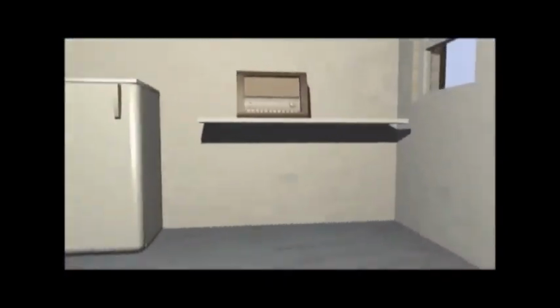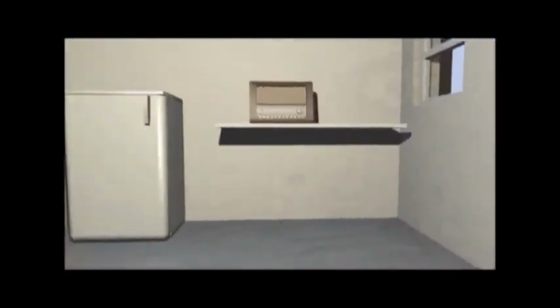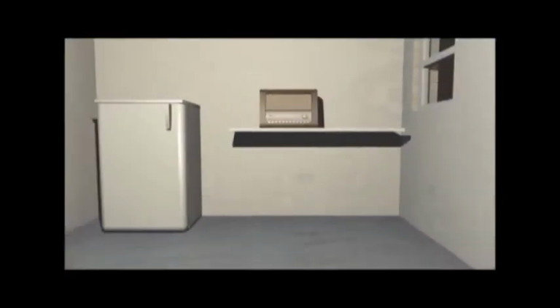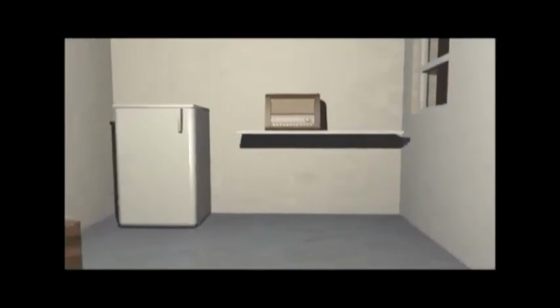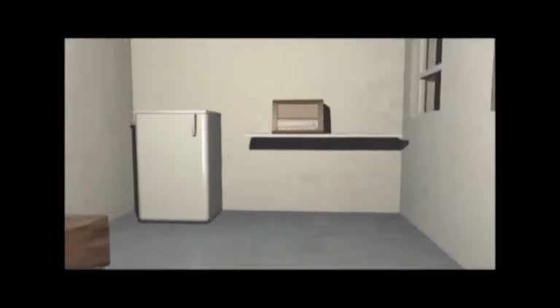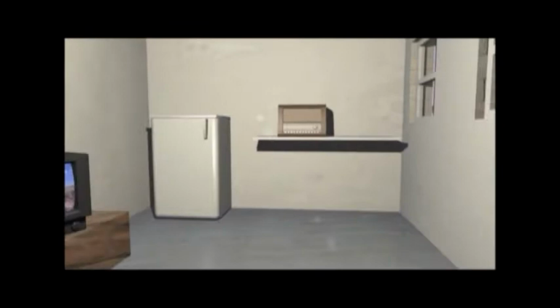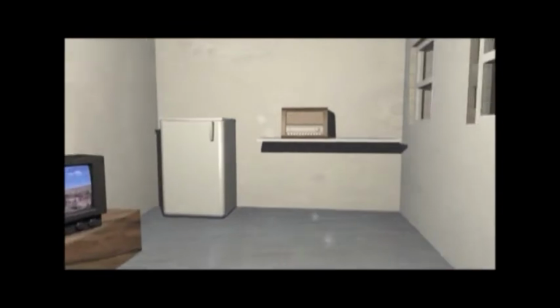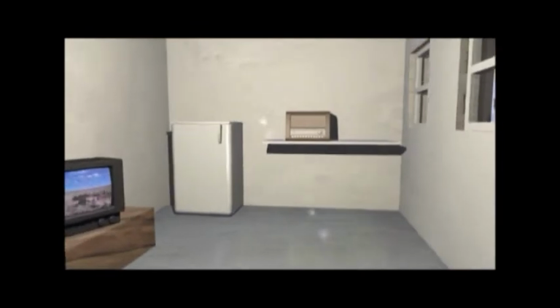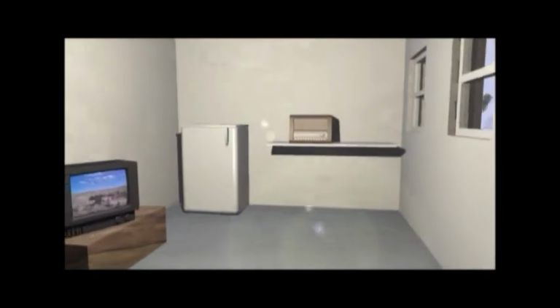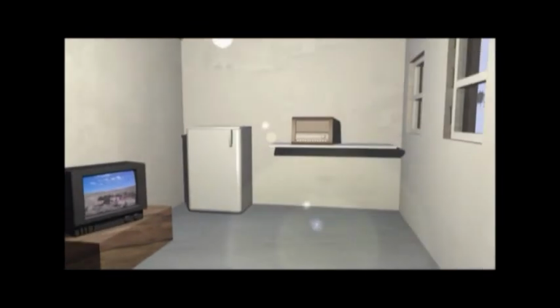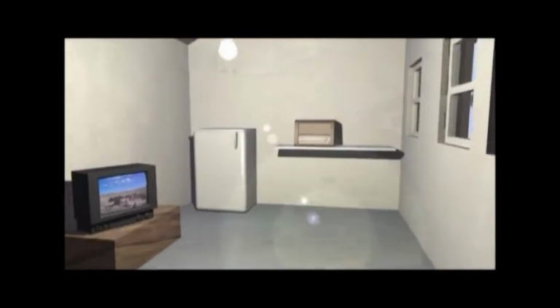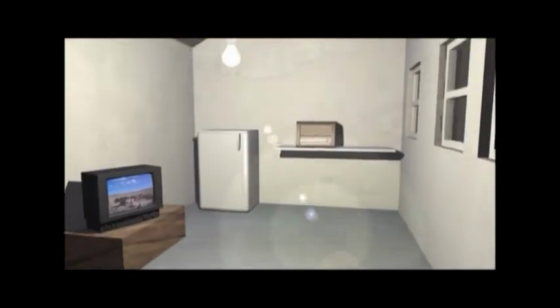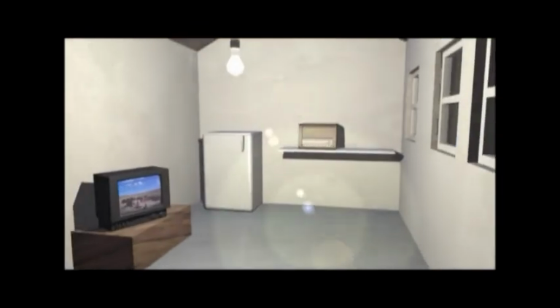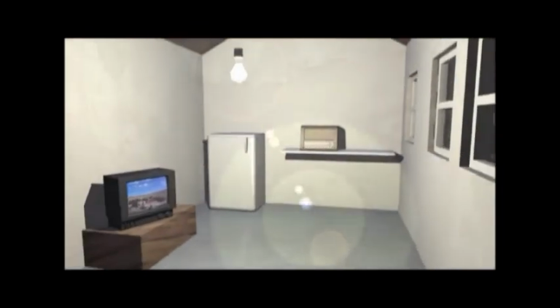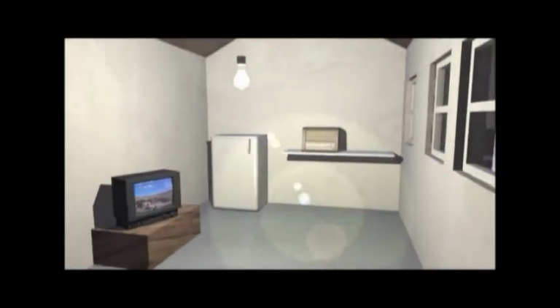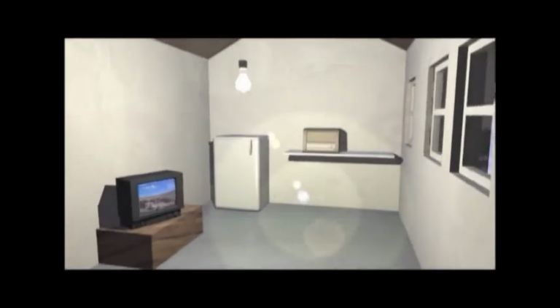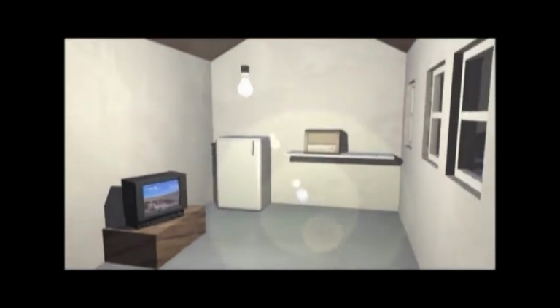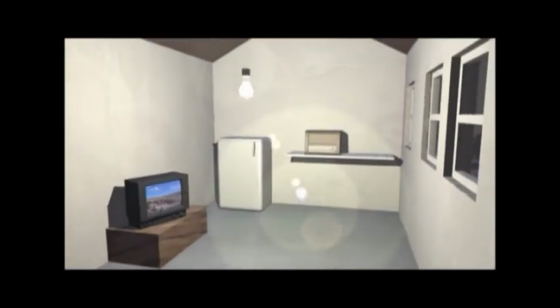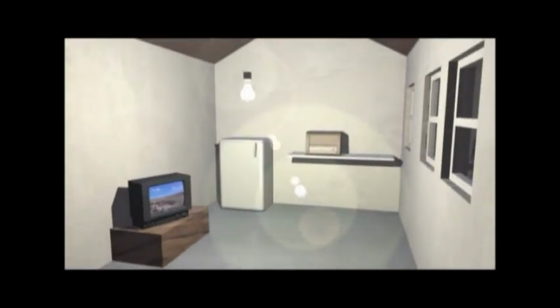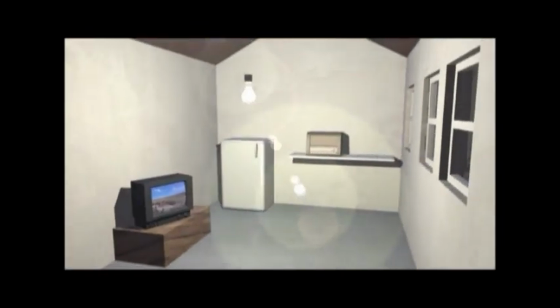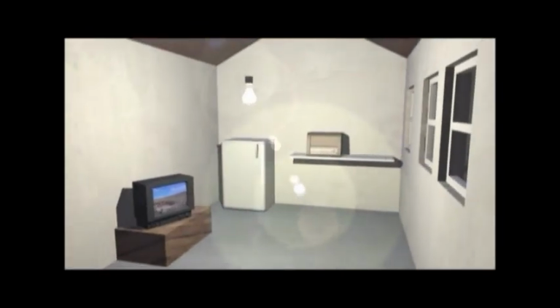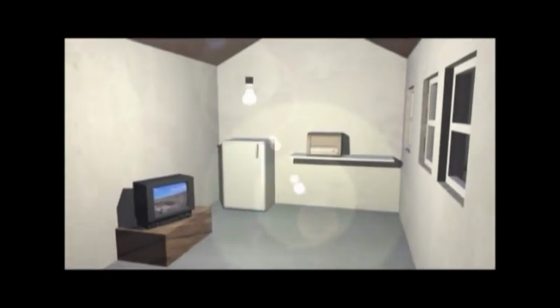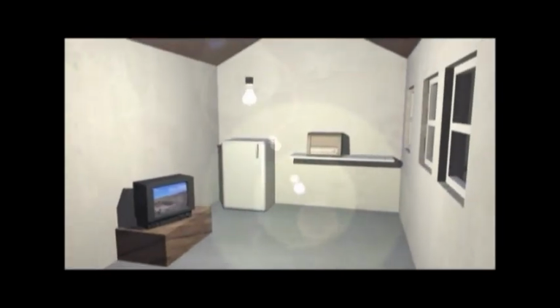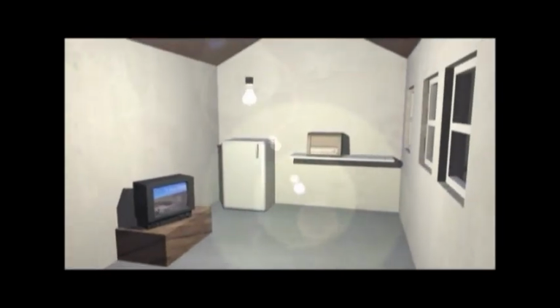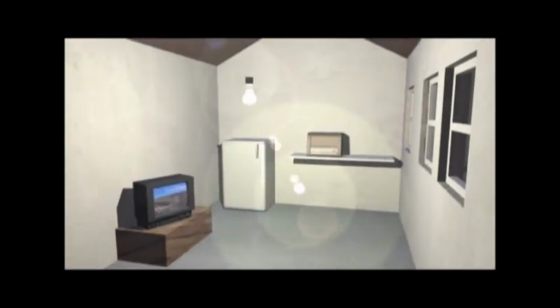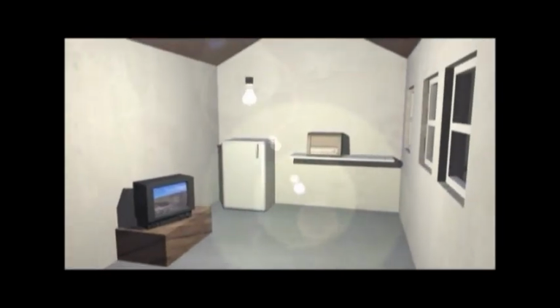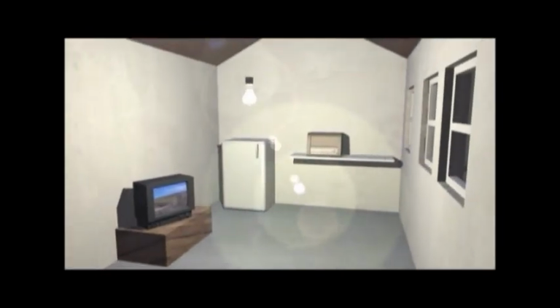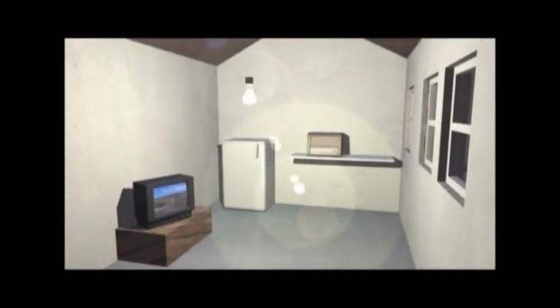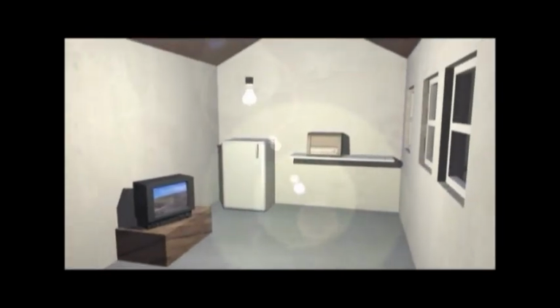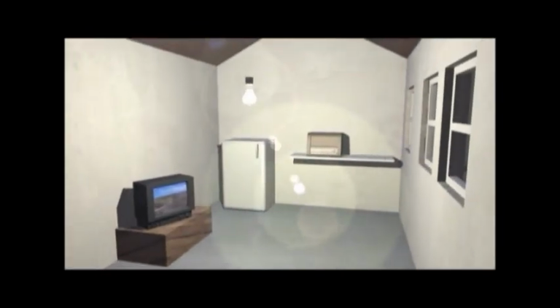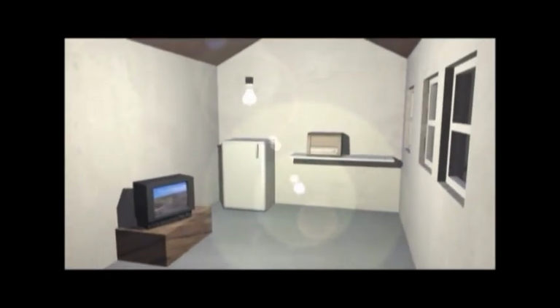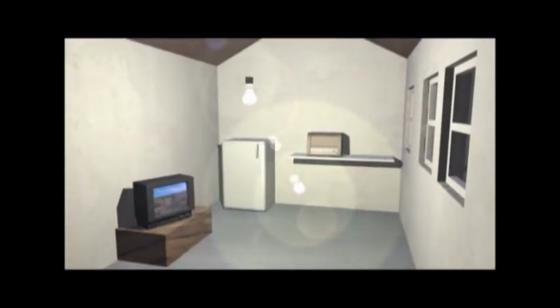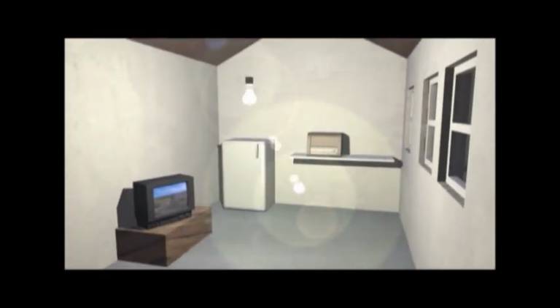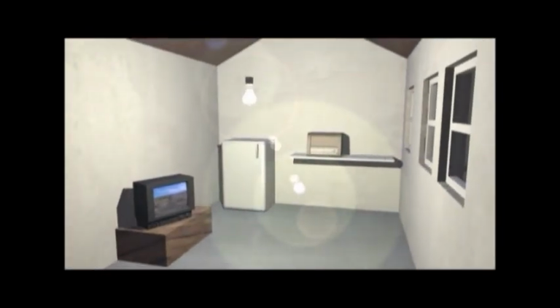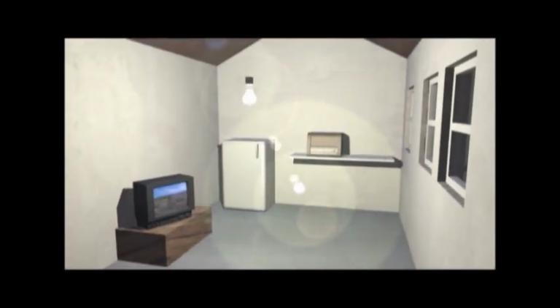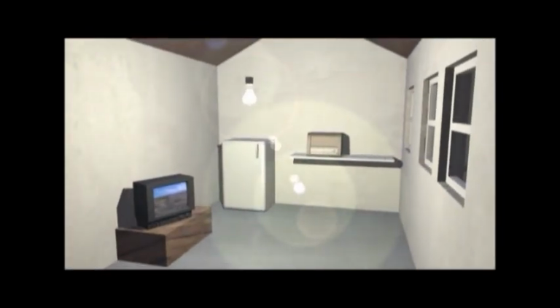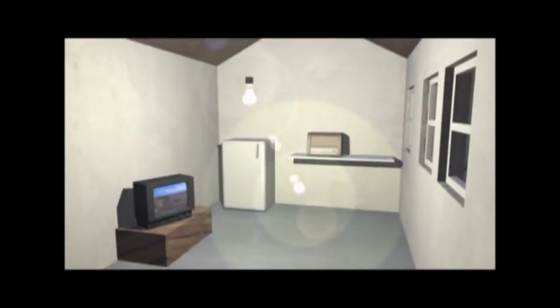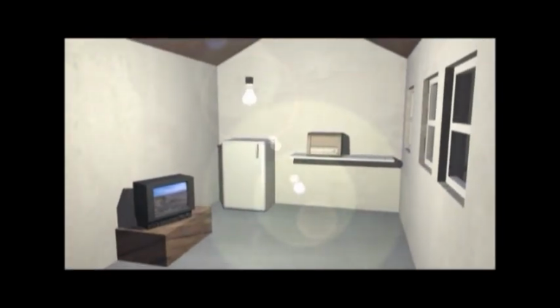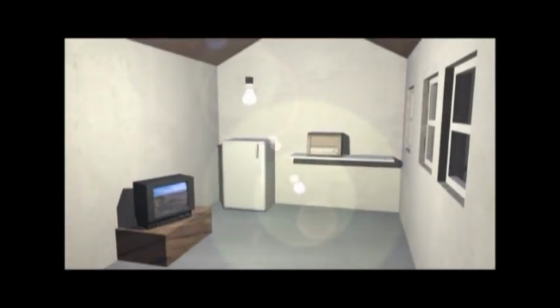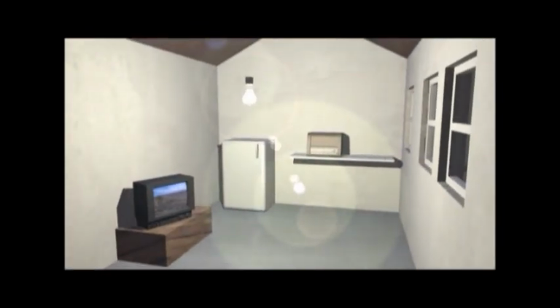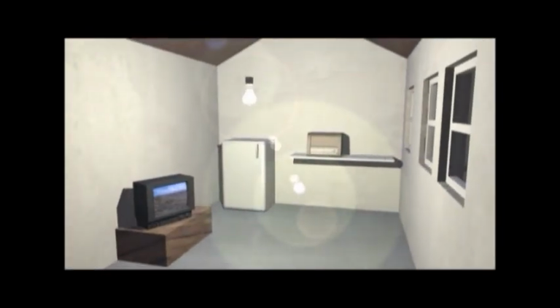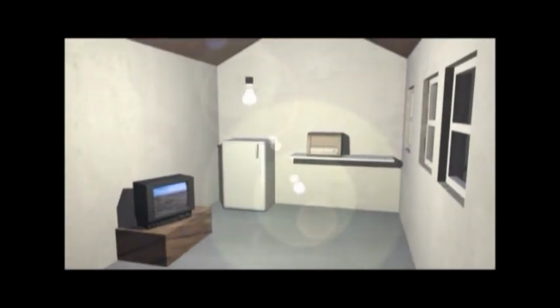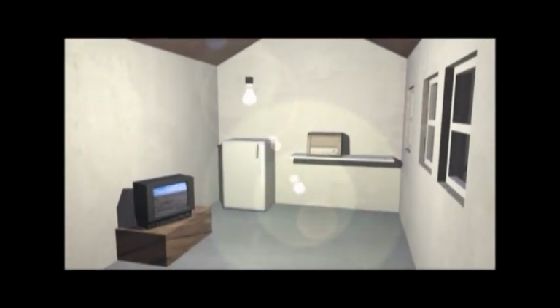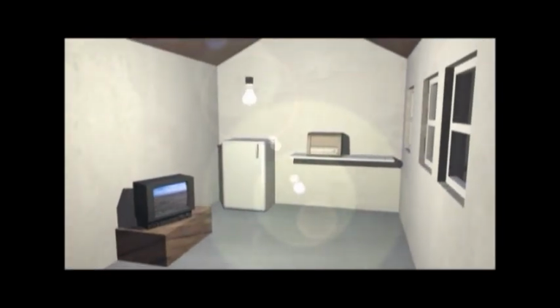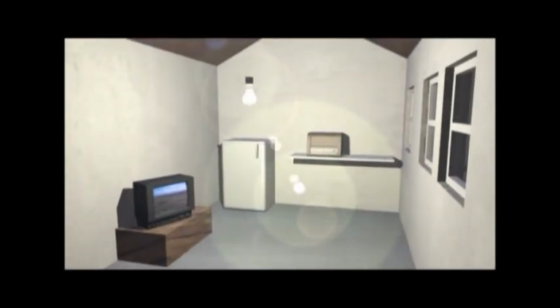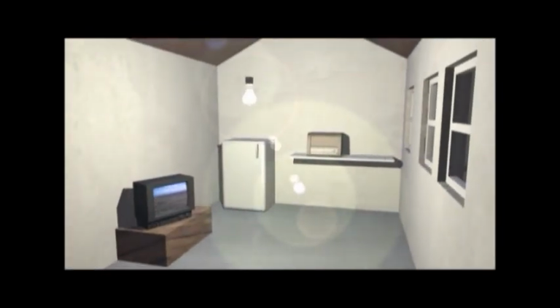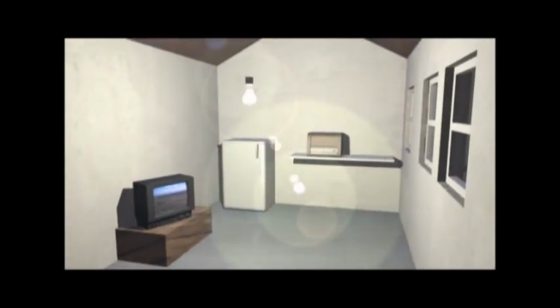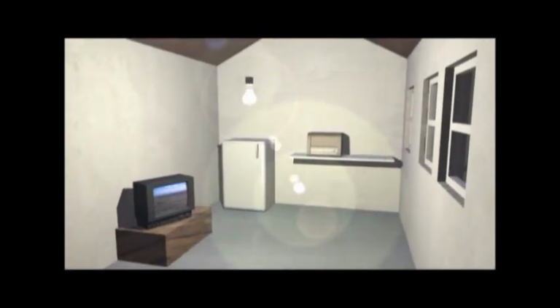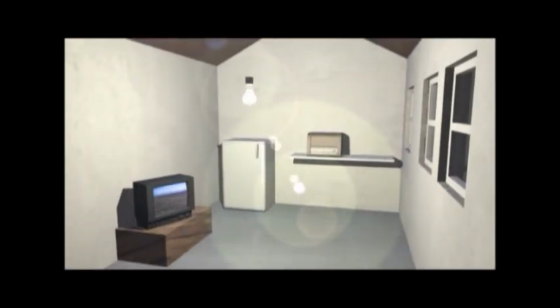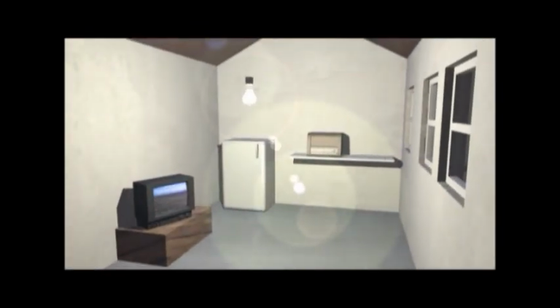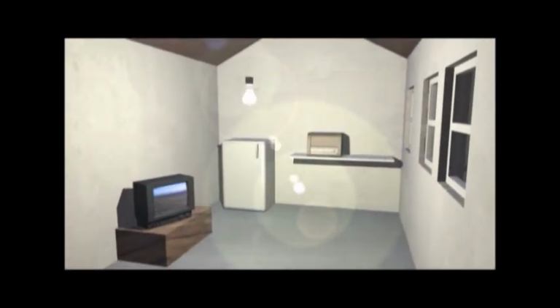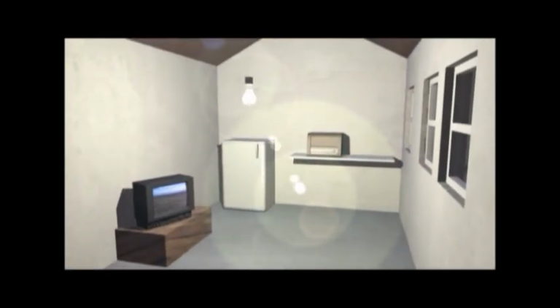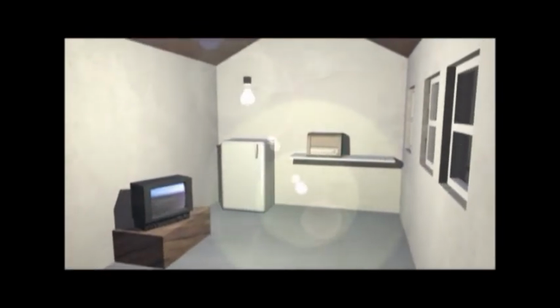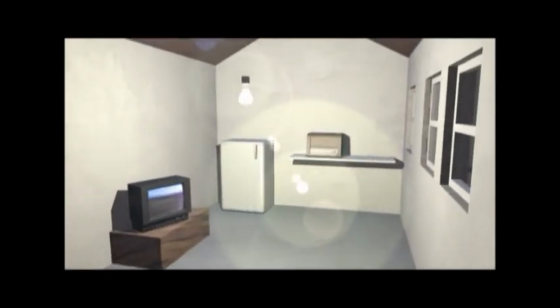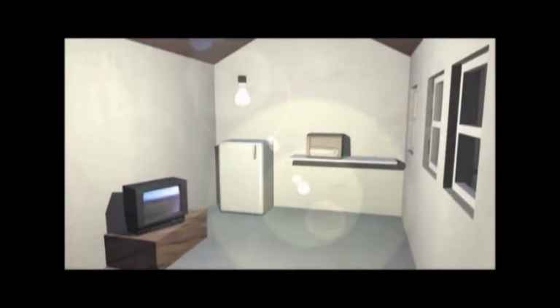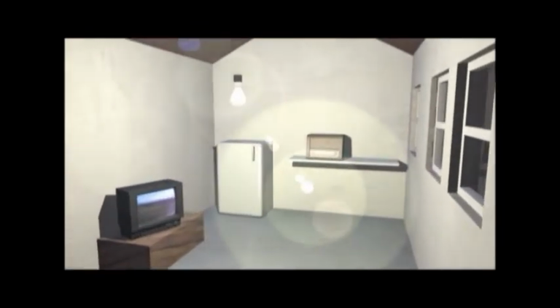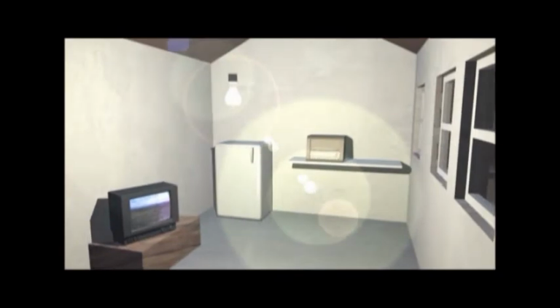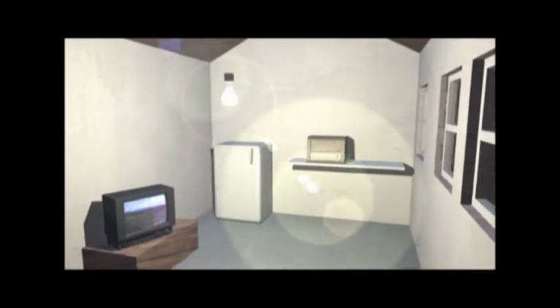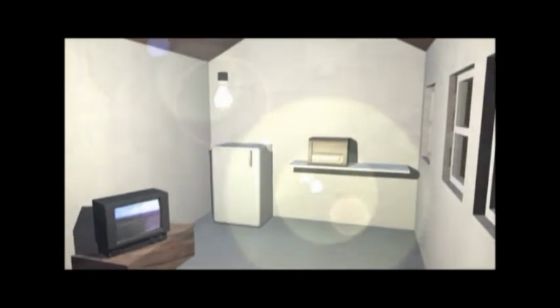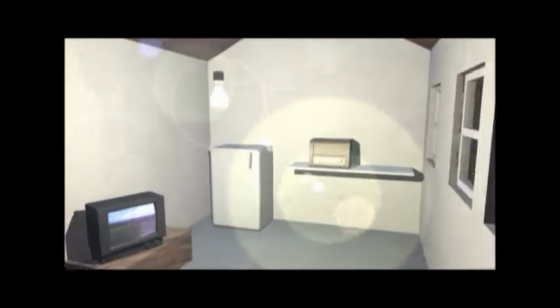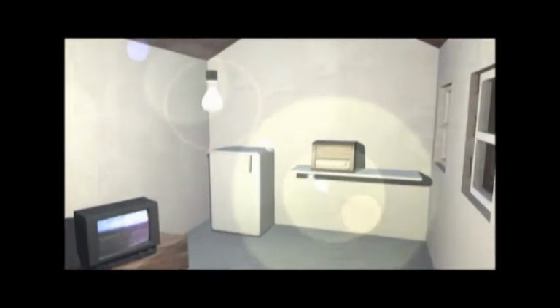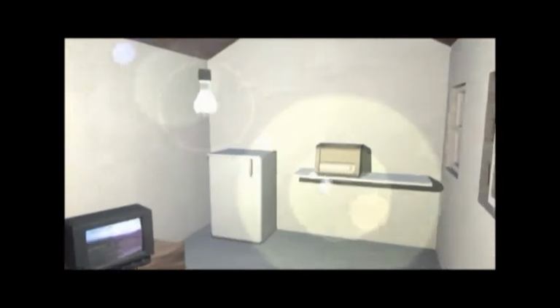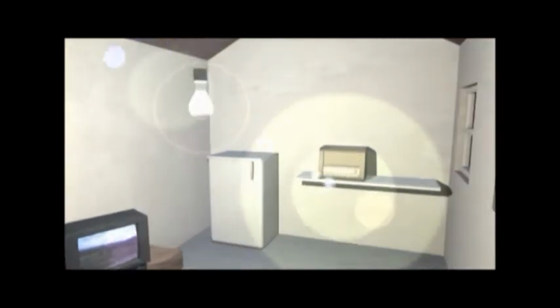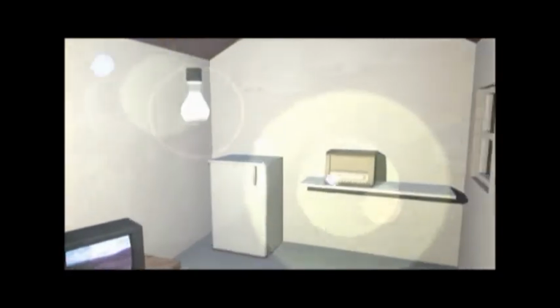Standard AC appliances, which are readily available and cost less than direct current appliances, can be used.